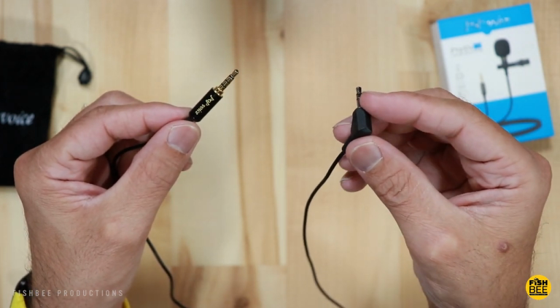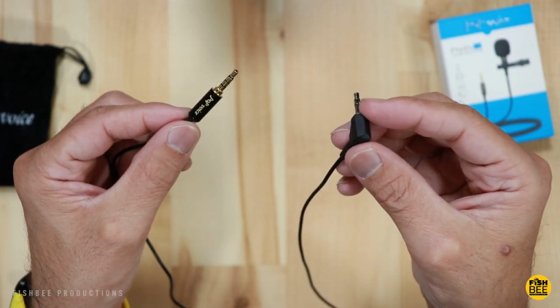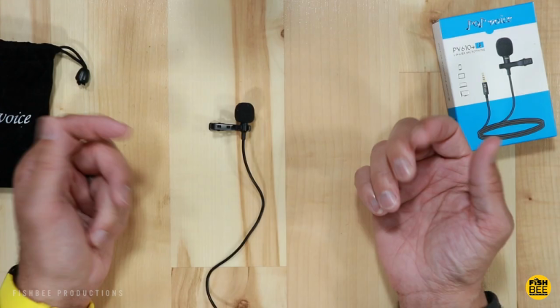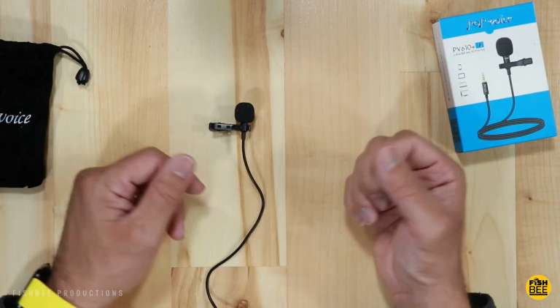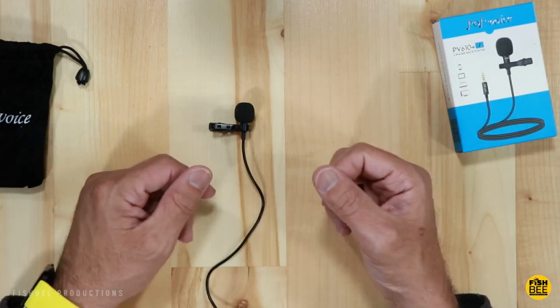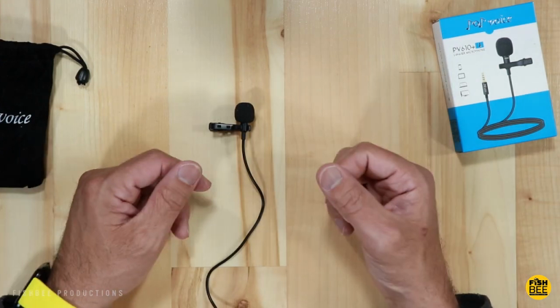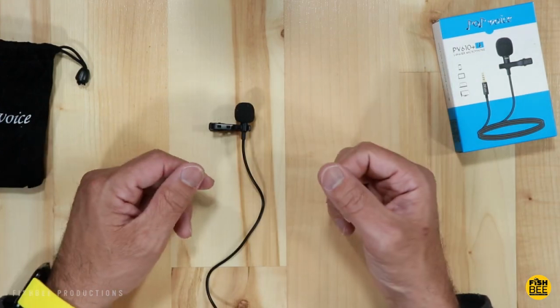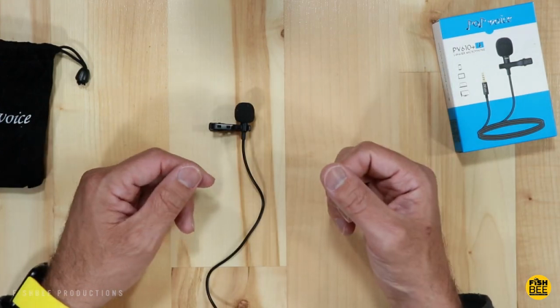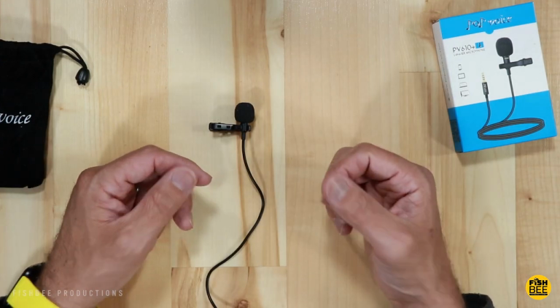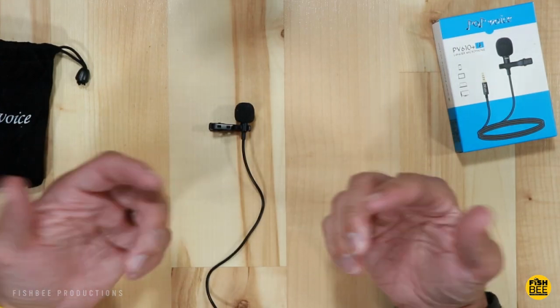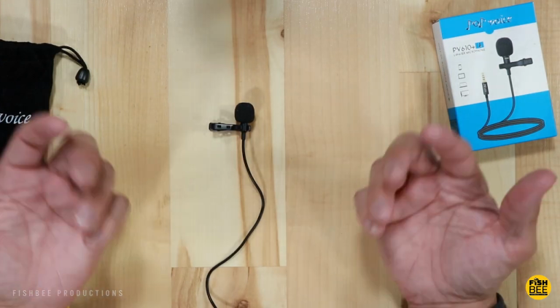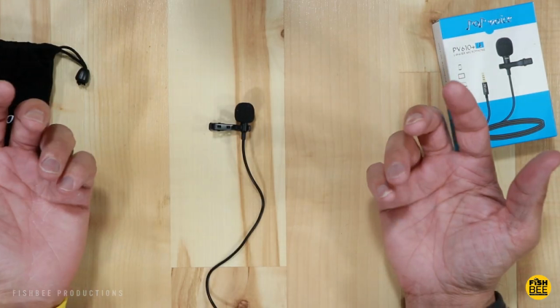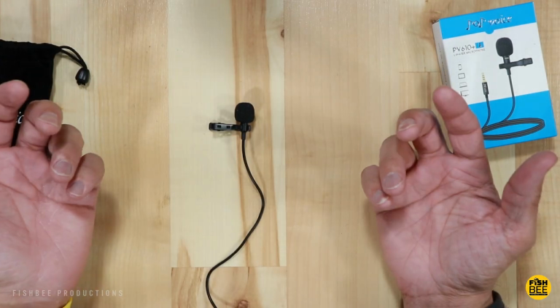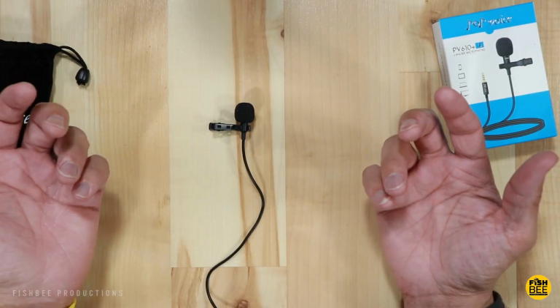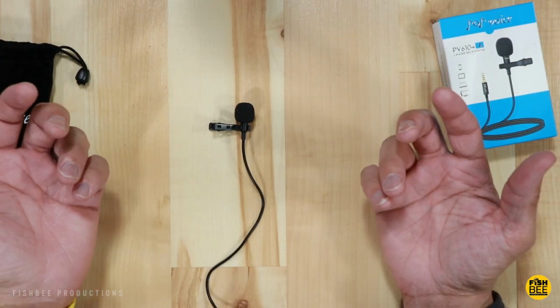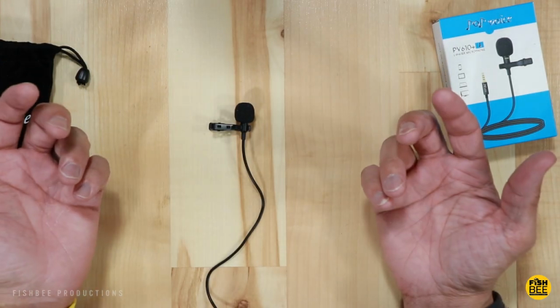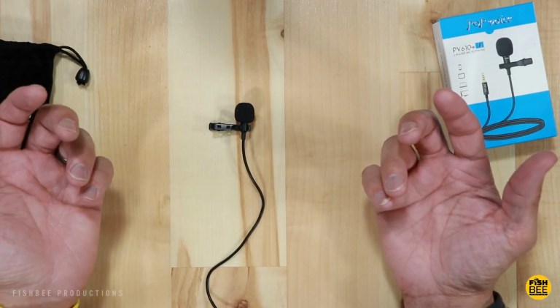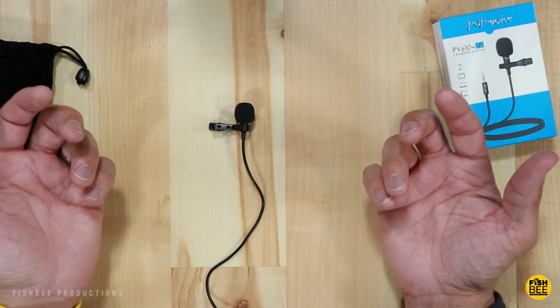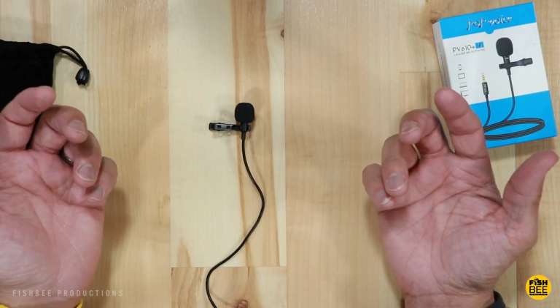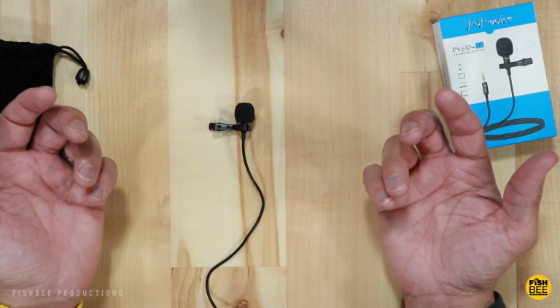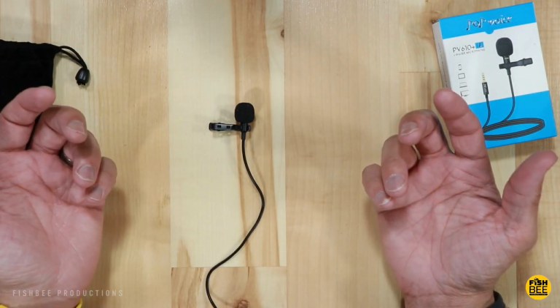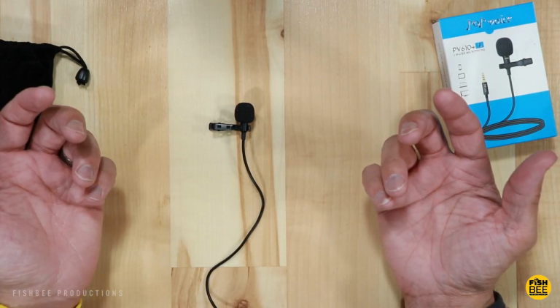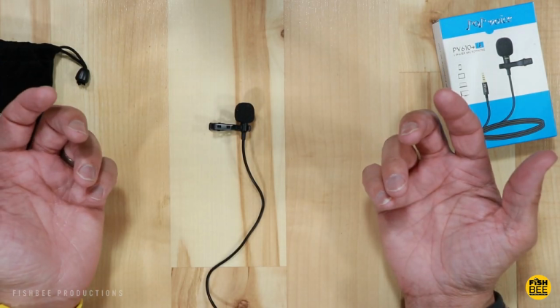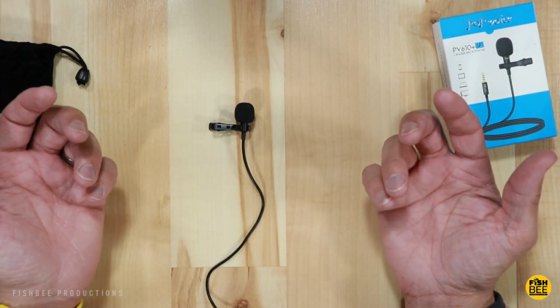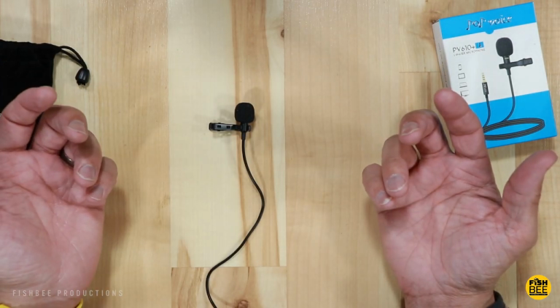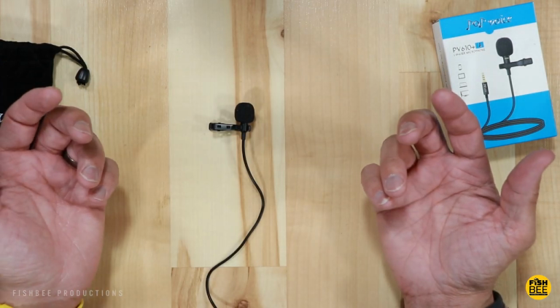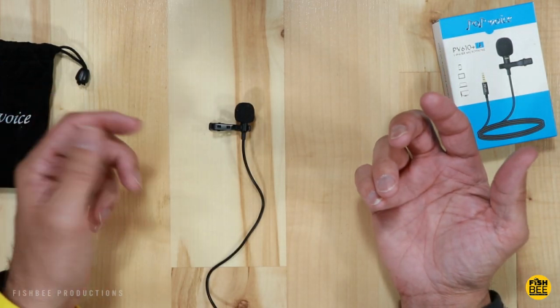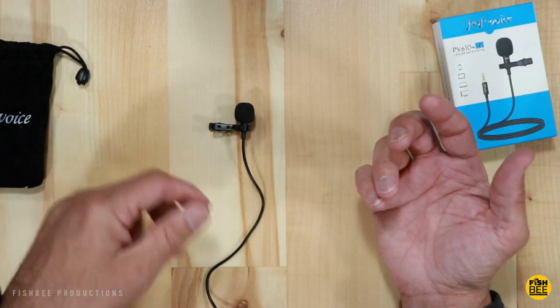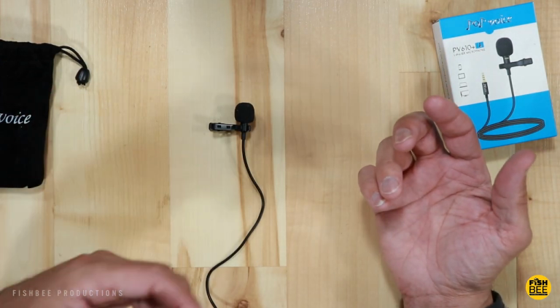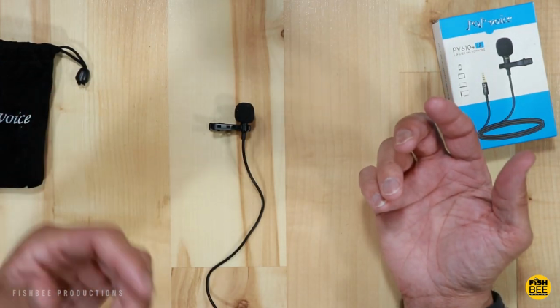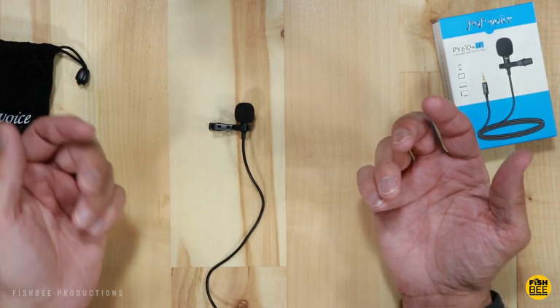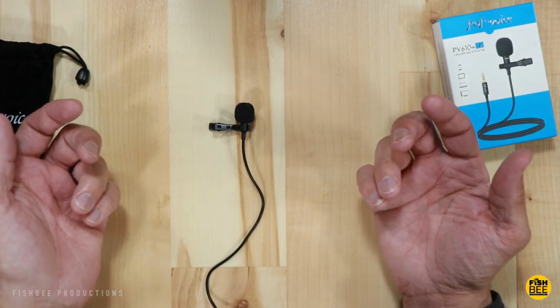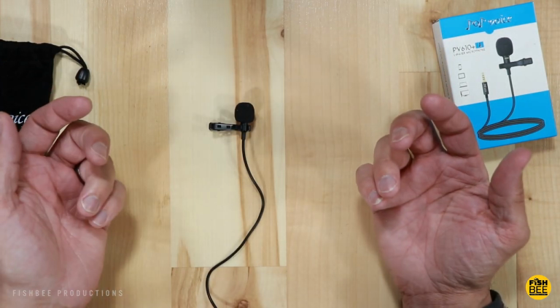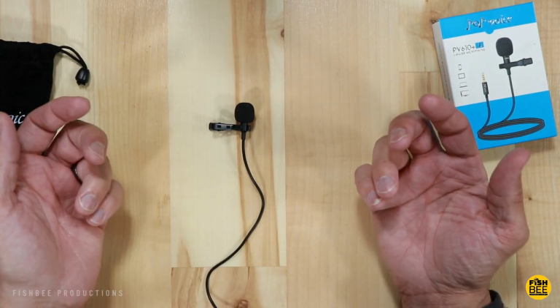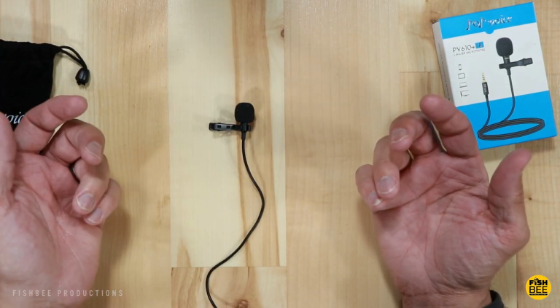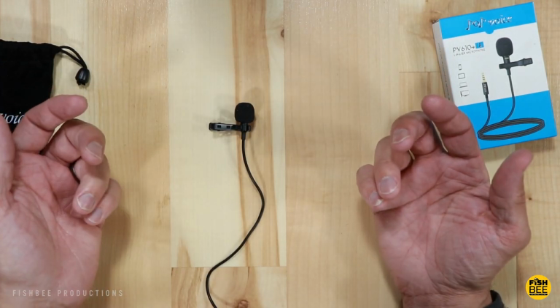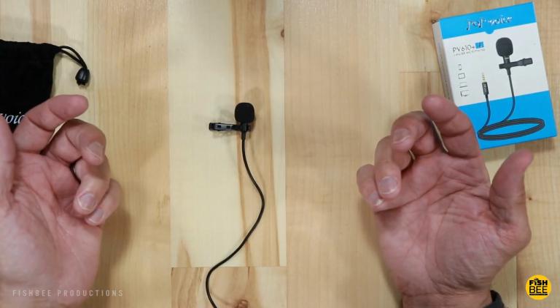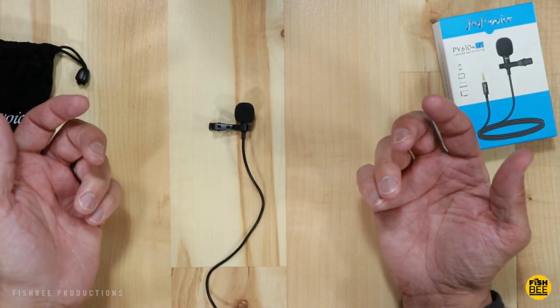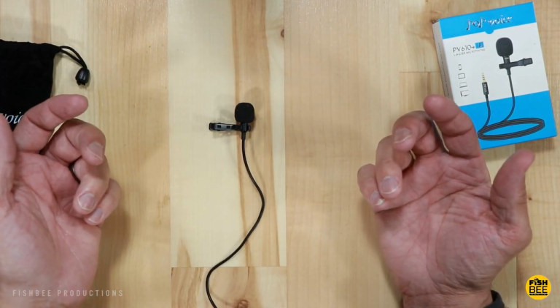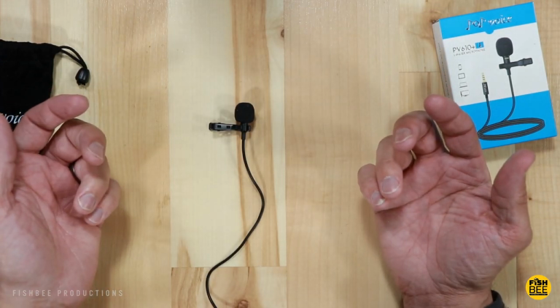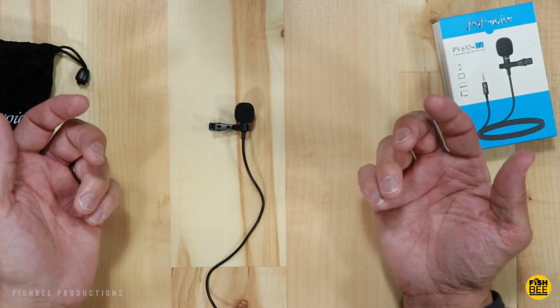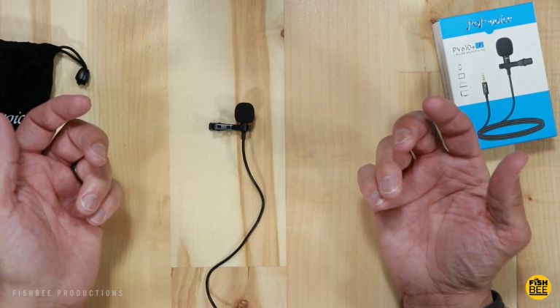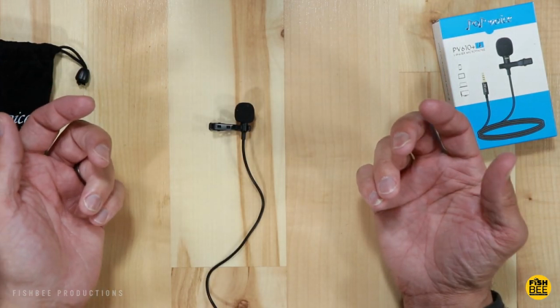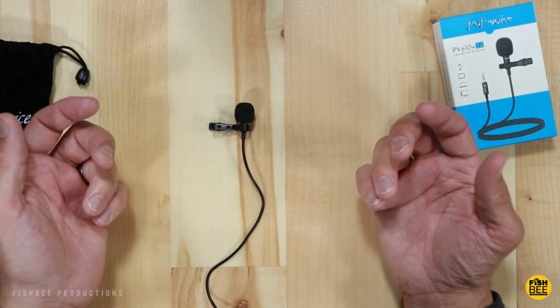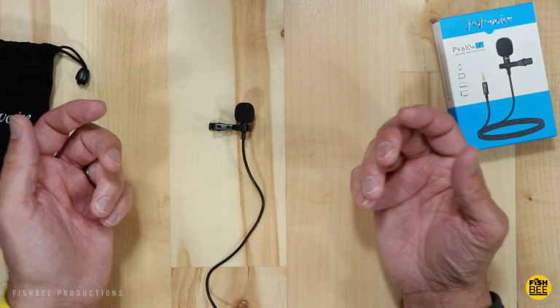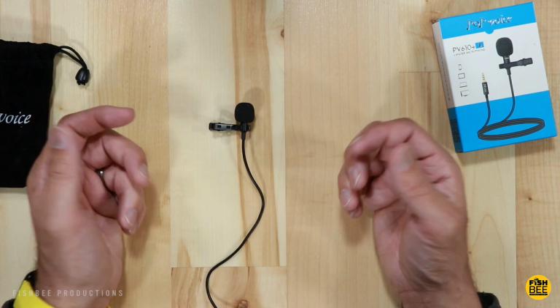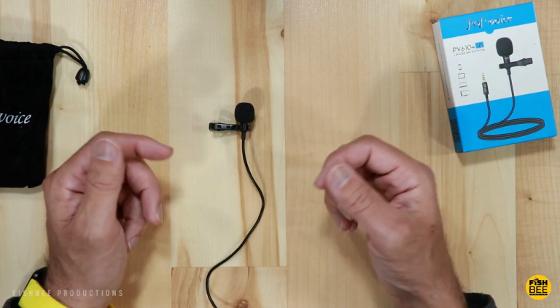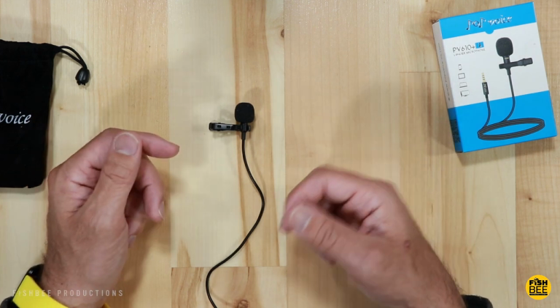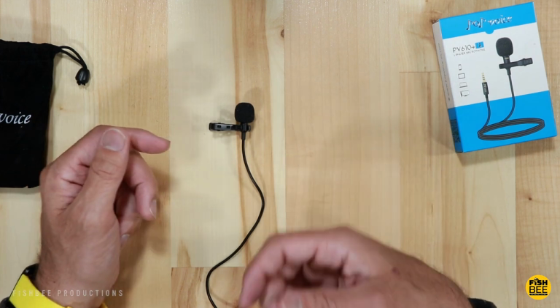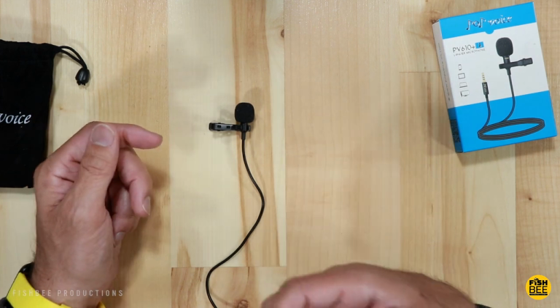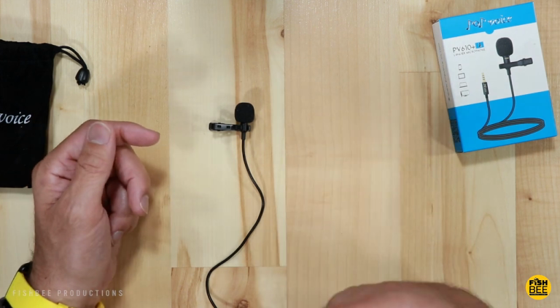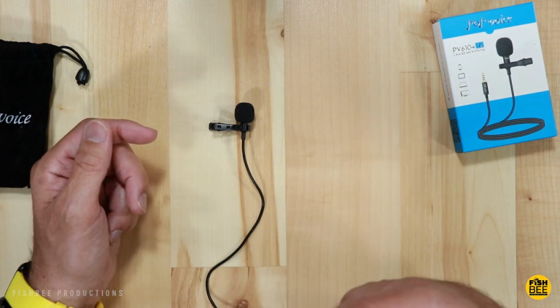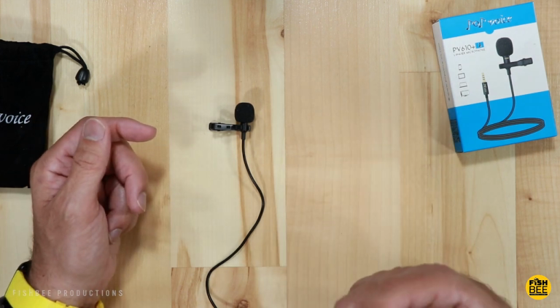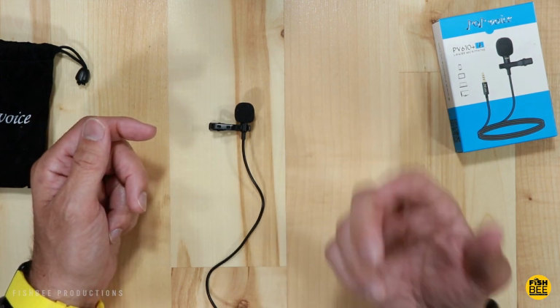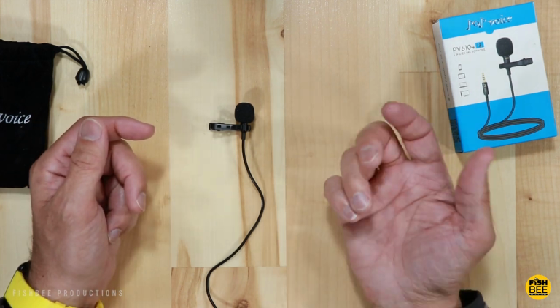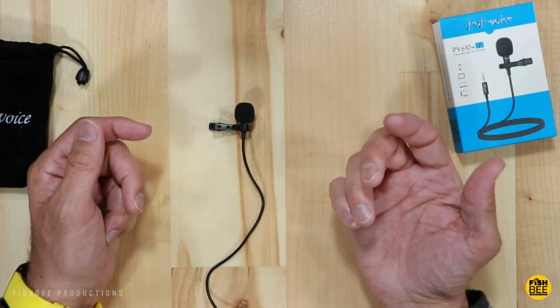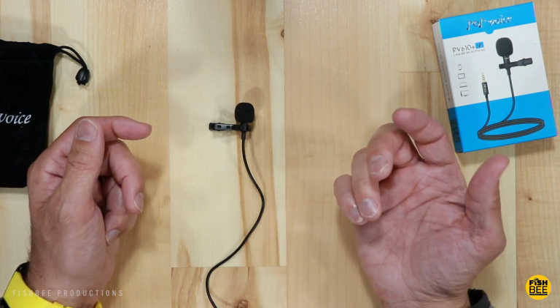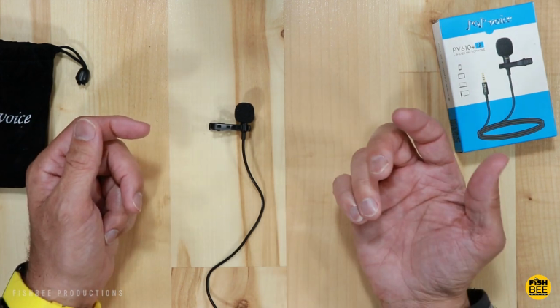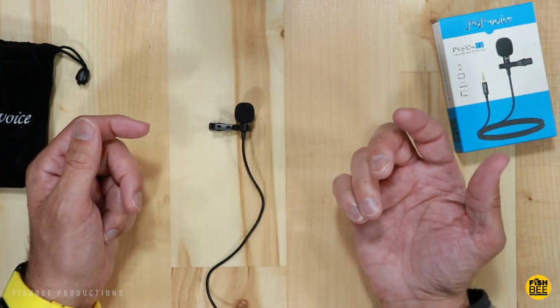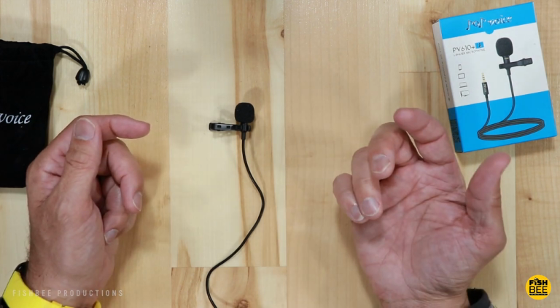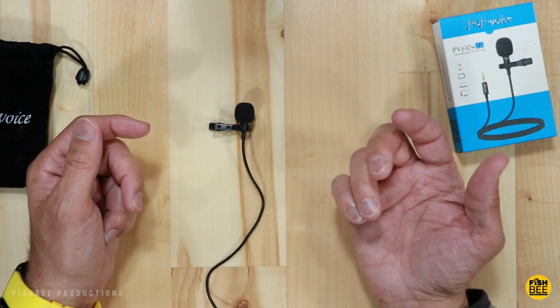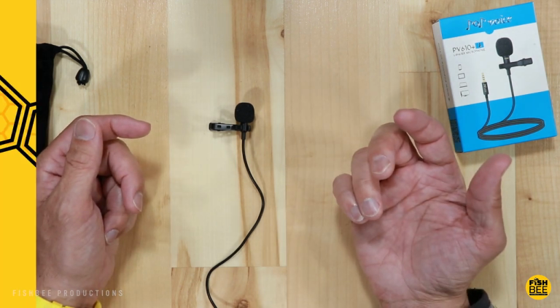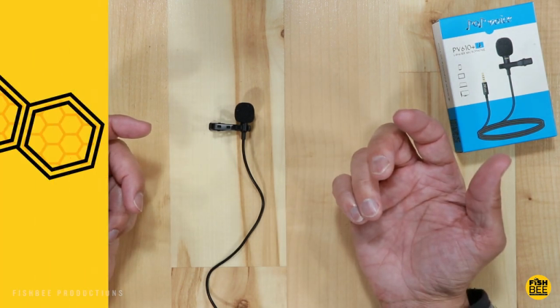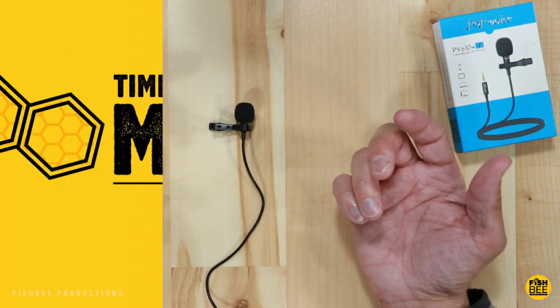So now let's do a mic test of each to see — is there a big difference between an $11 lav mic and a $50 lav mic?